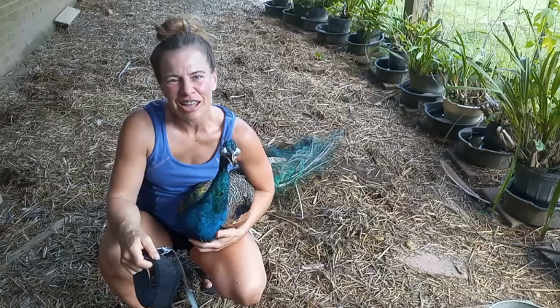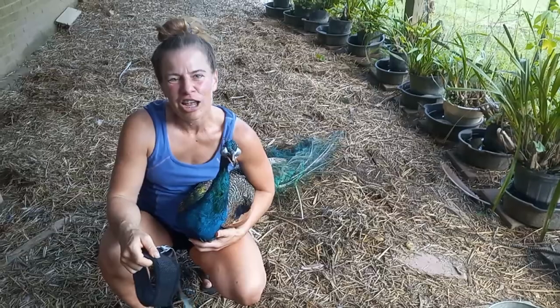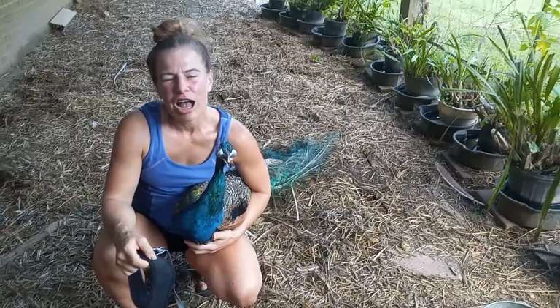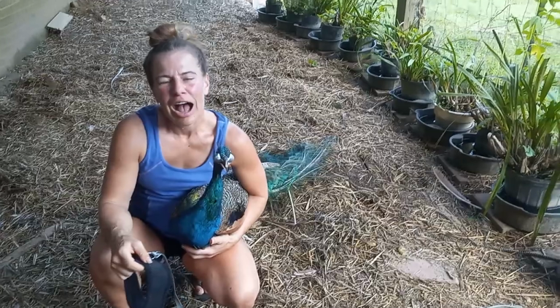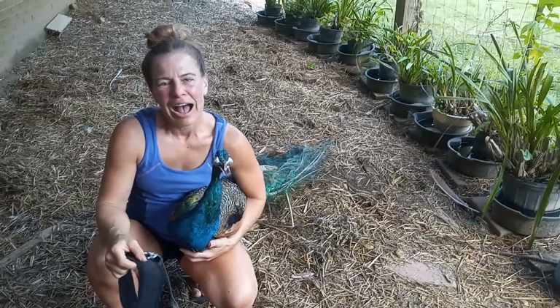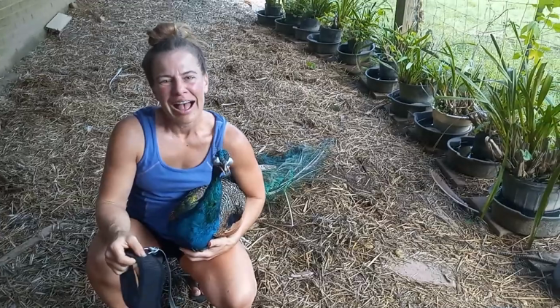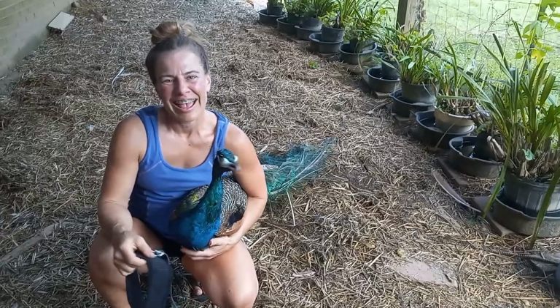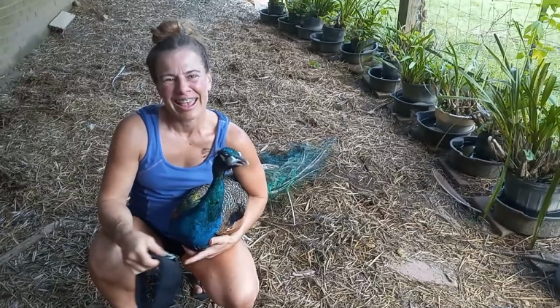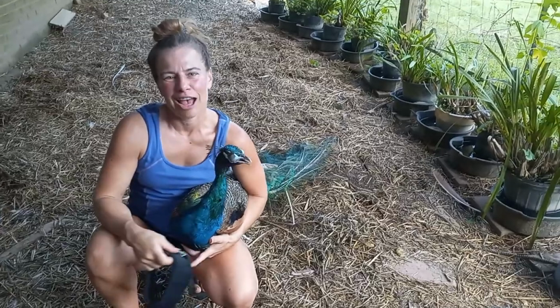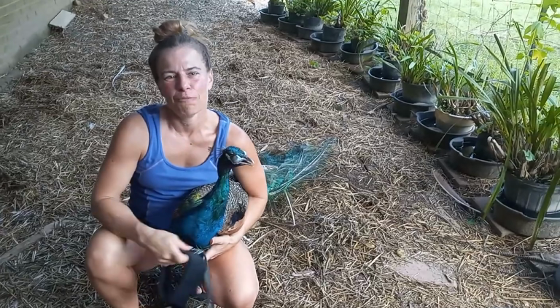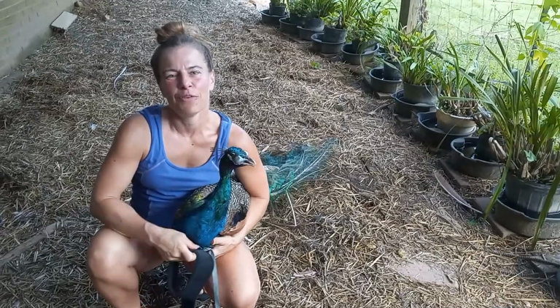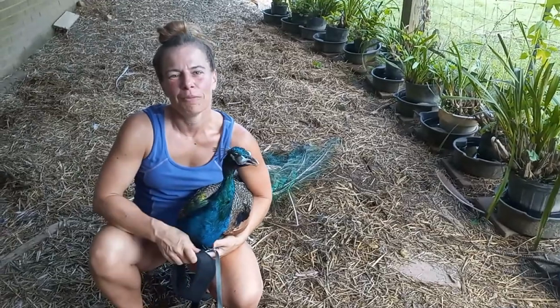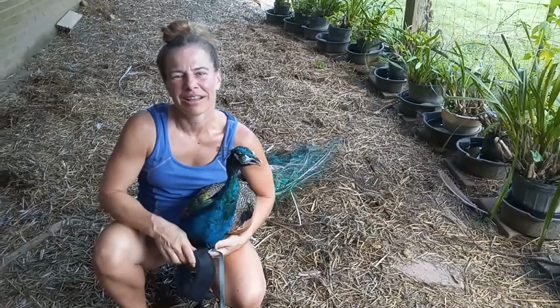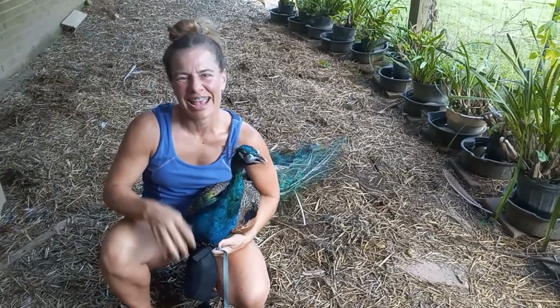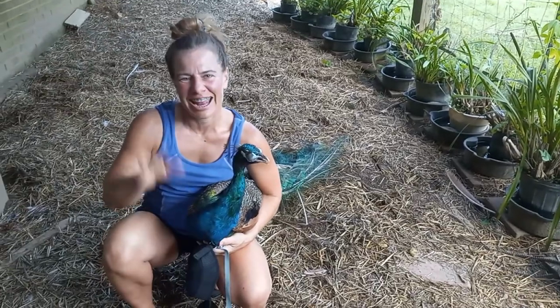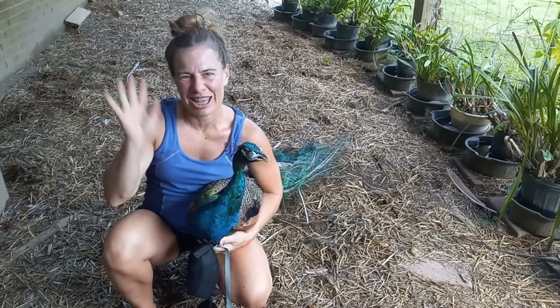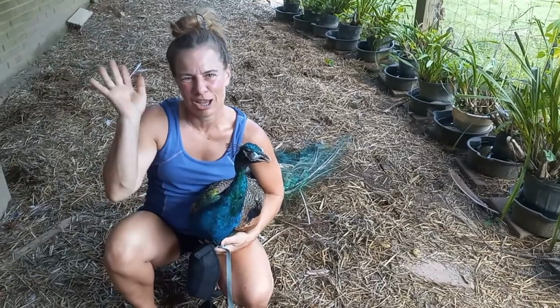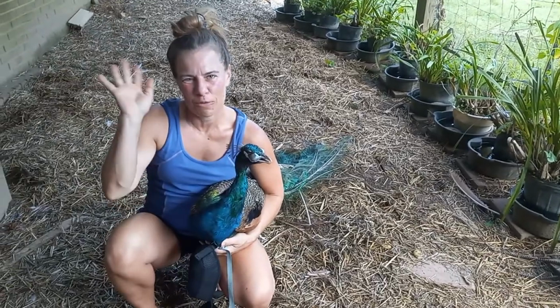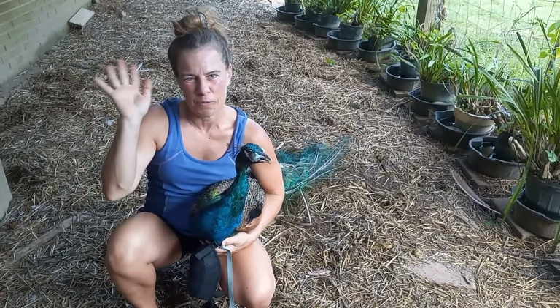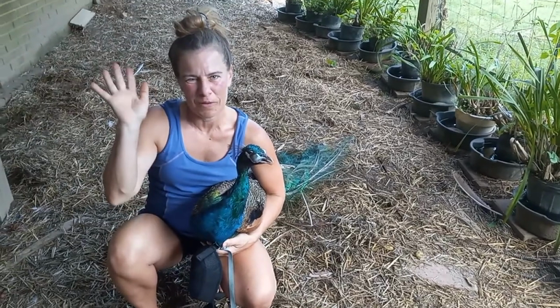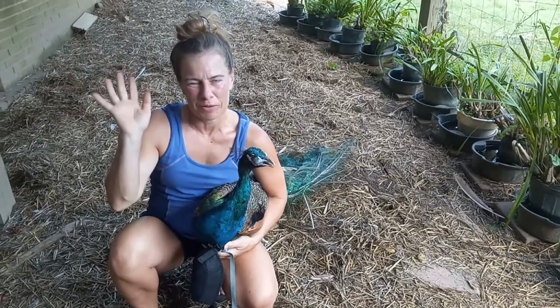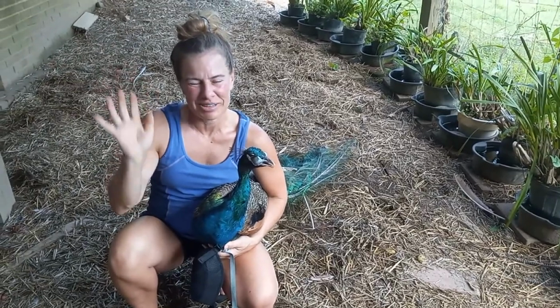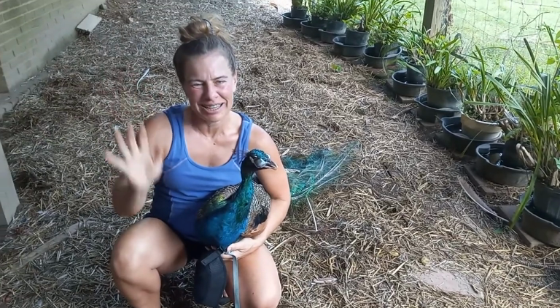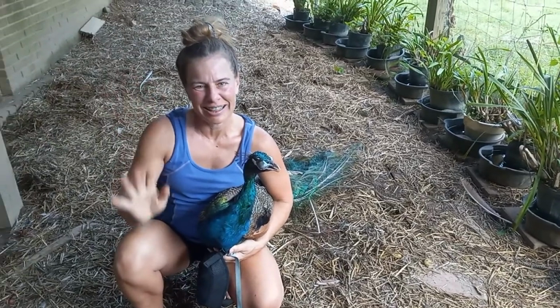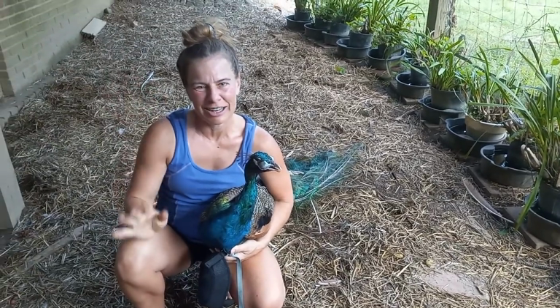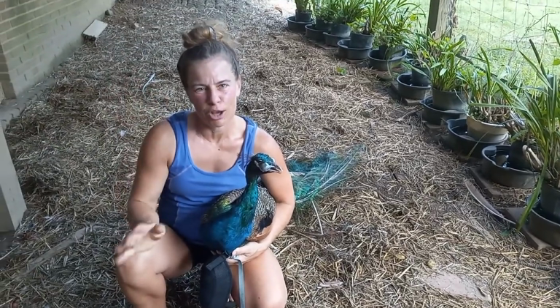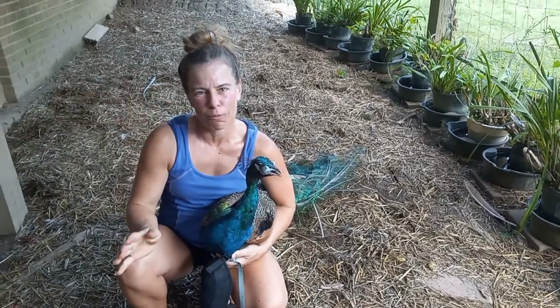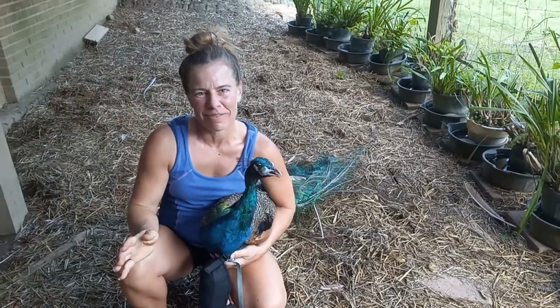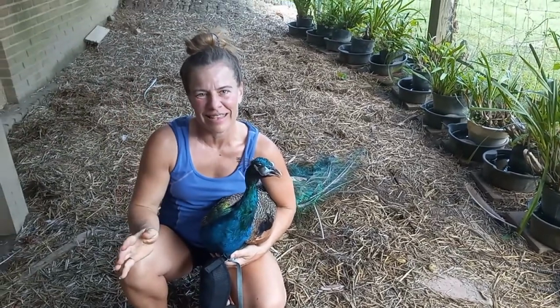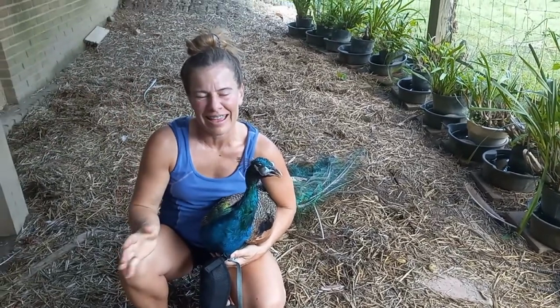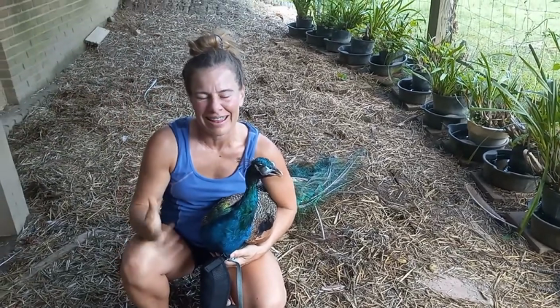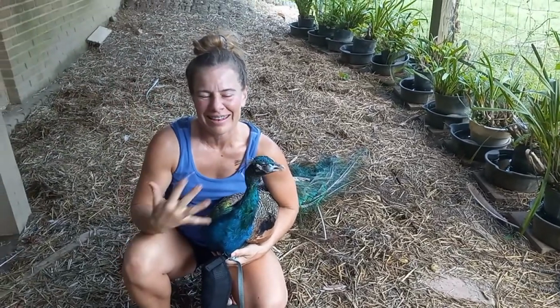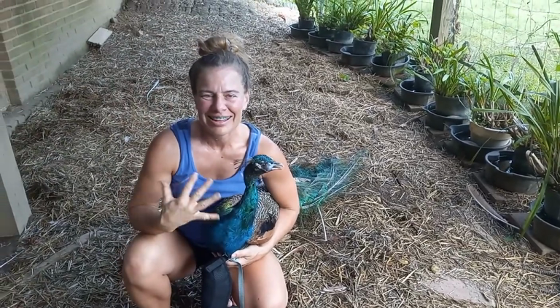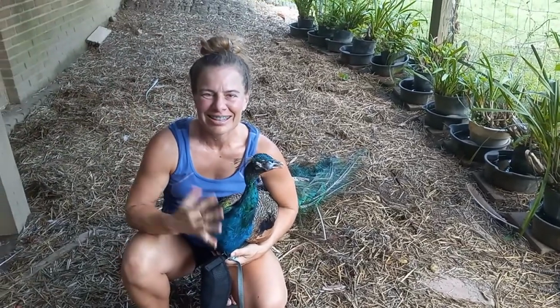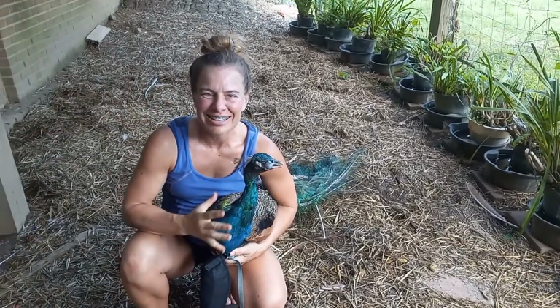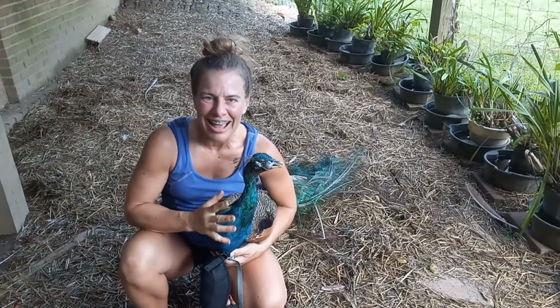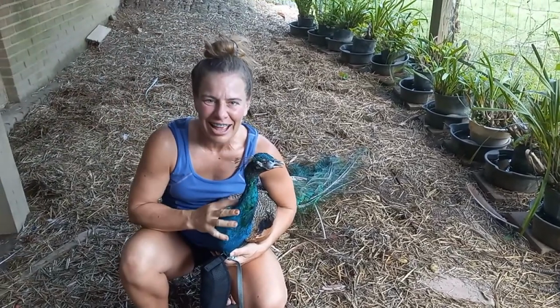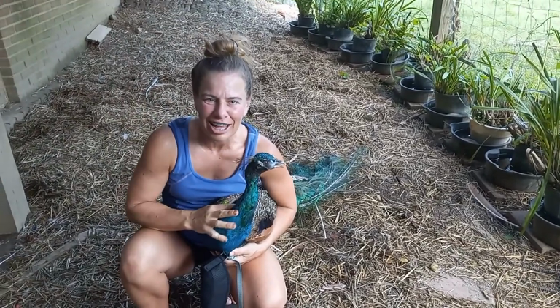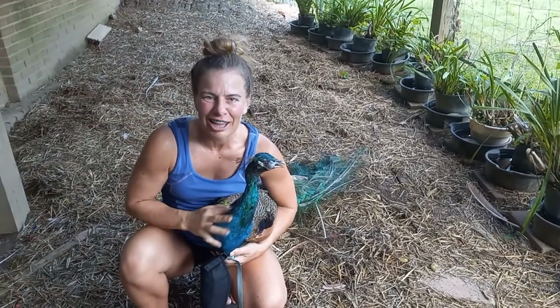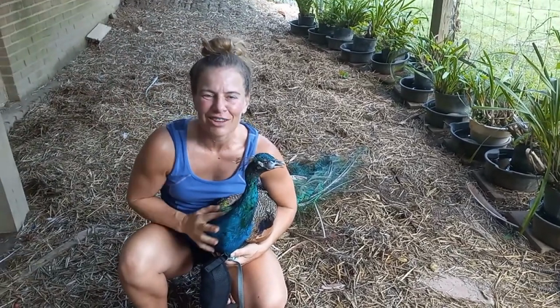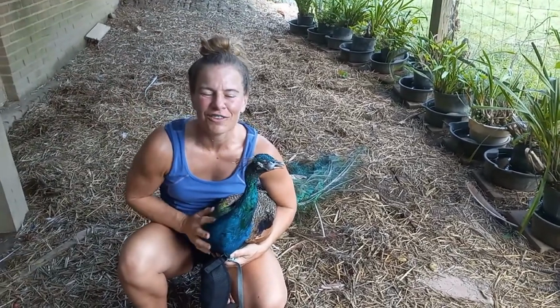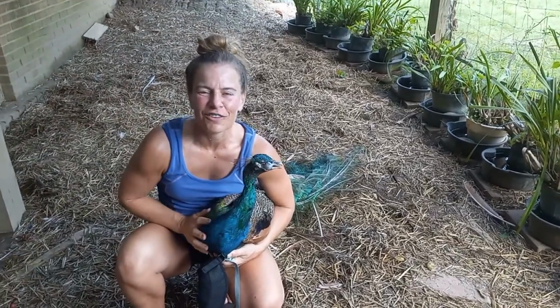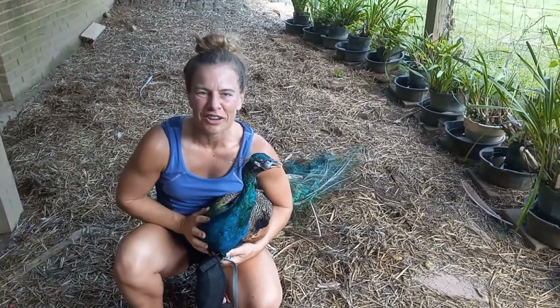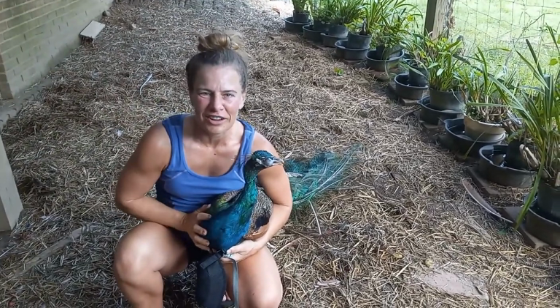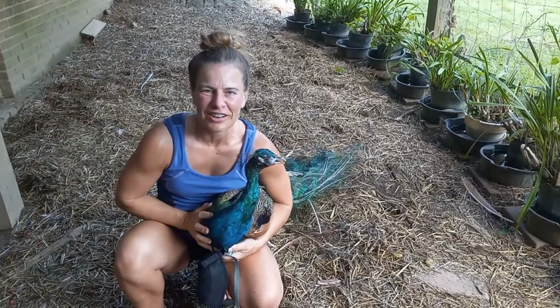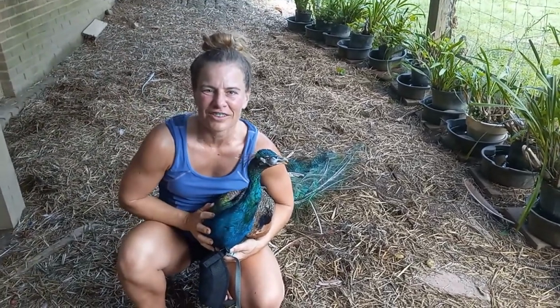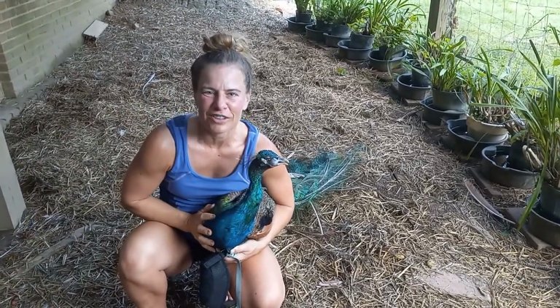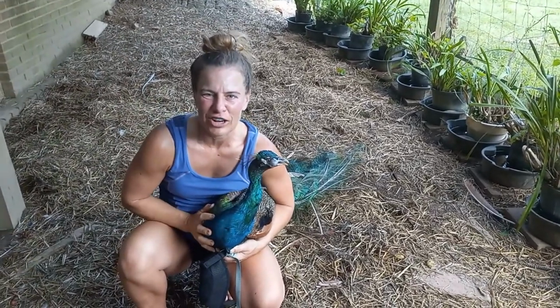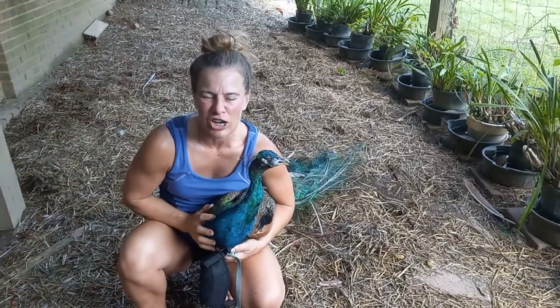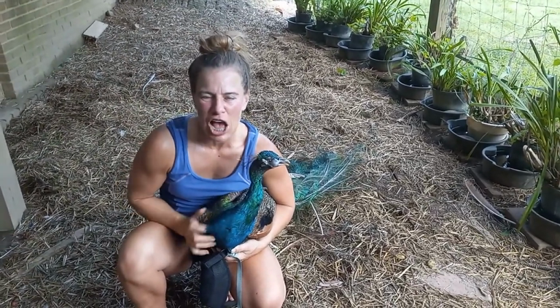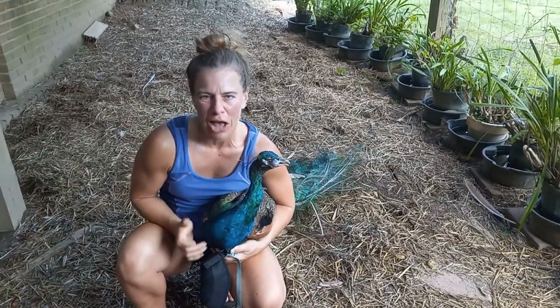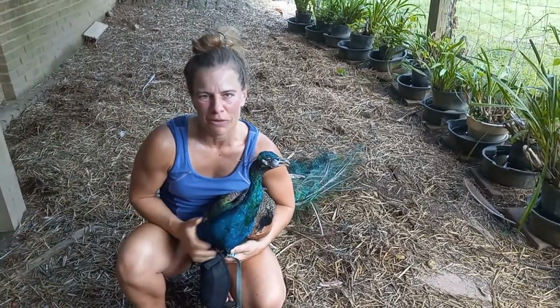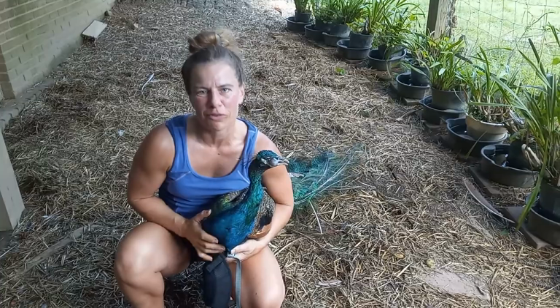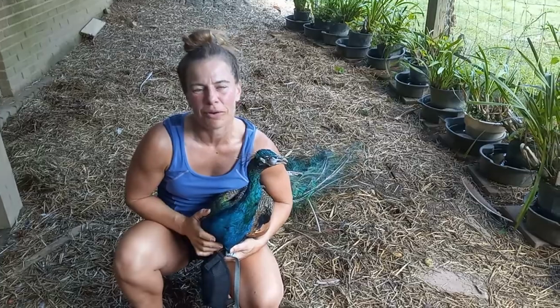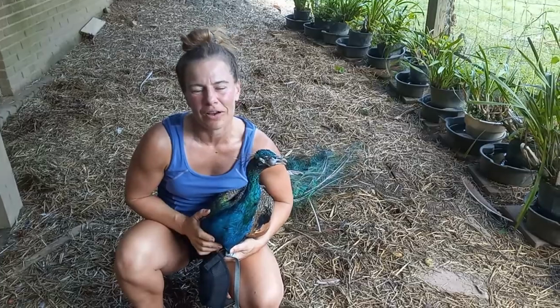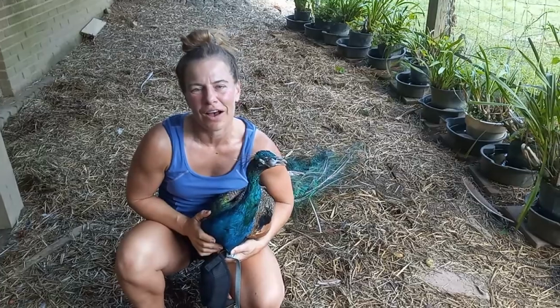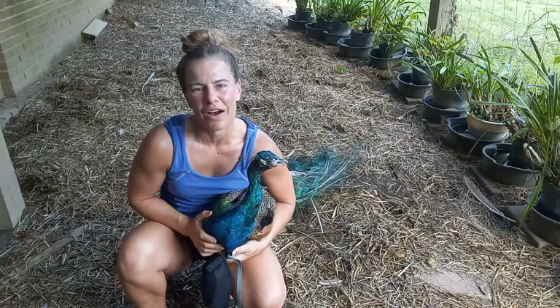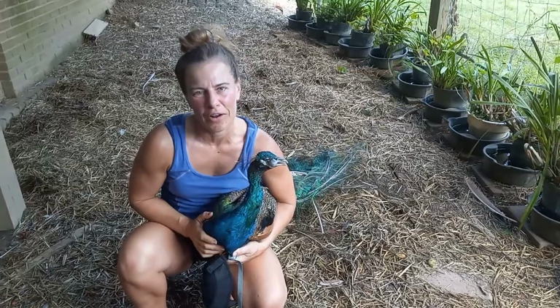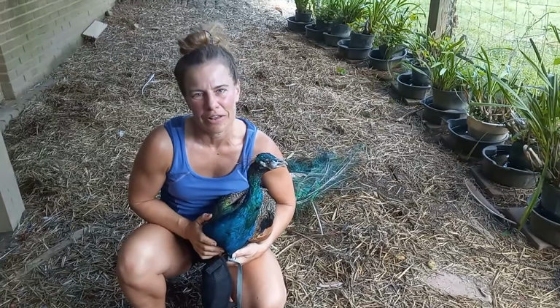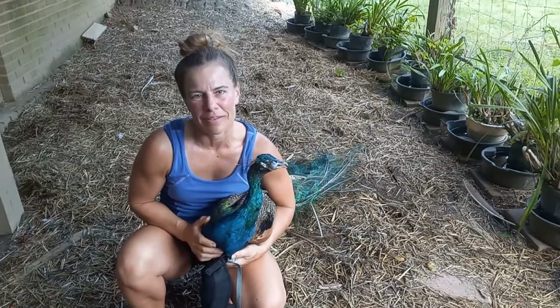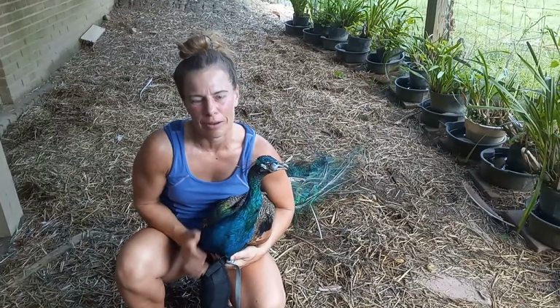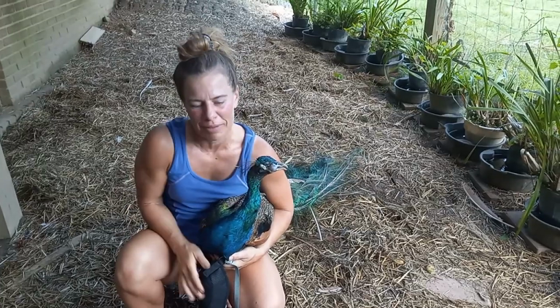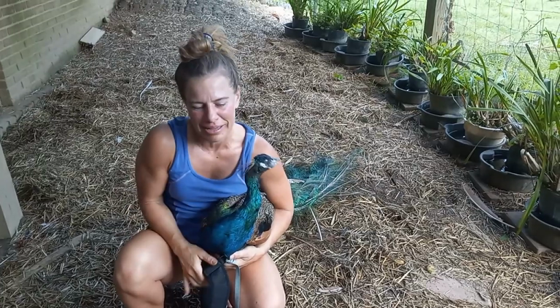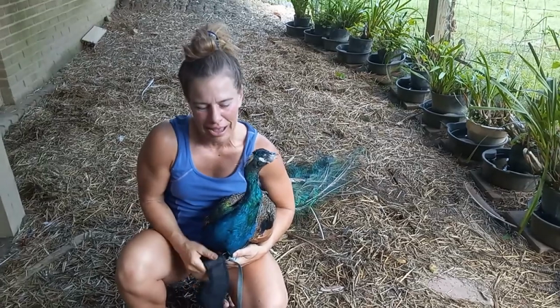Hi, I'm Farmer Katie. Welcome to Healing Homestead. Today you are going to learn how to put a harness on a peacock.